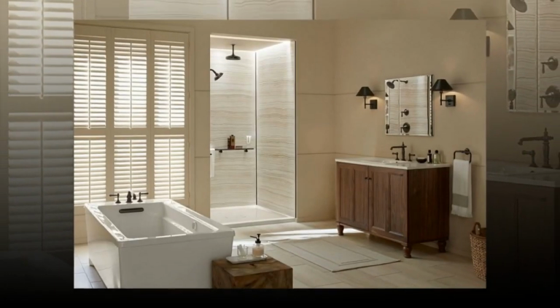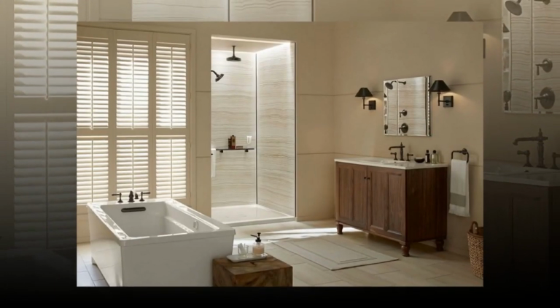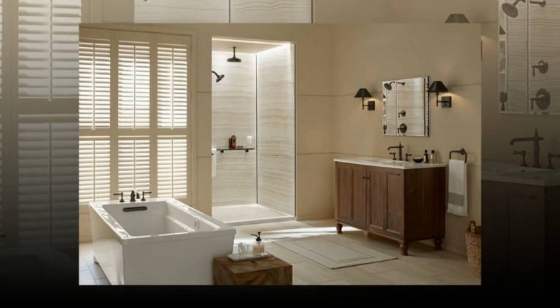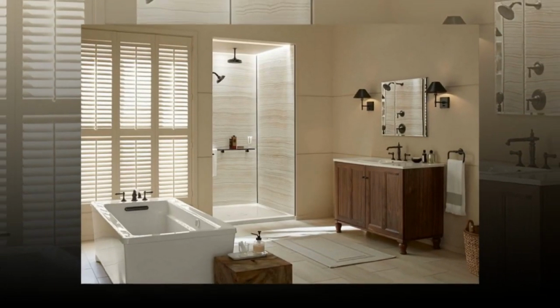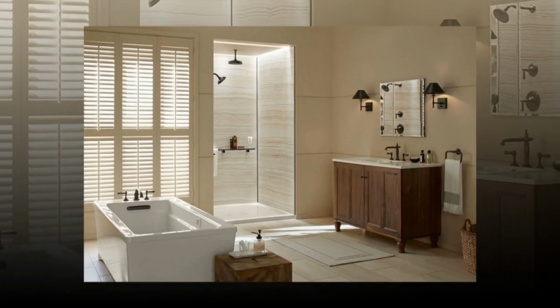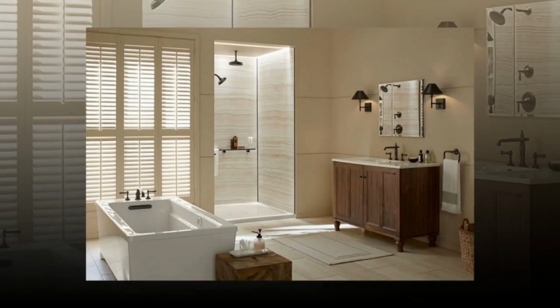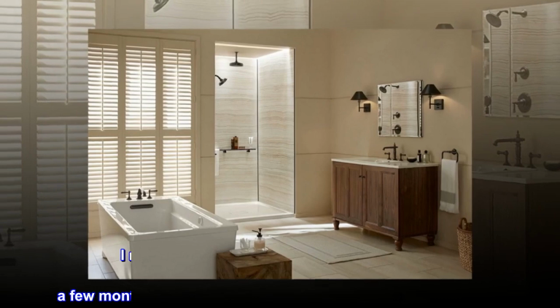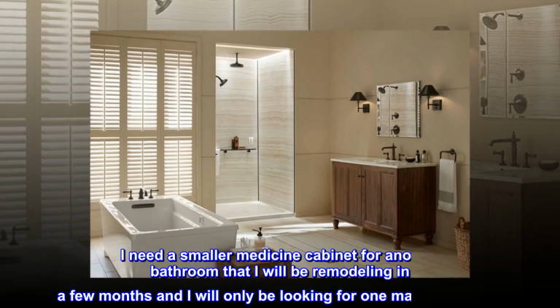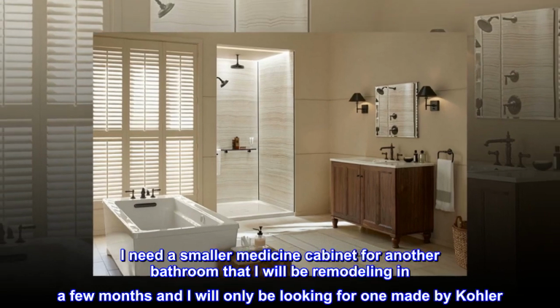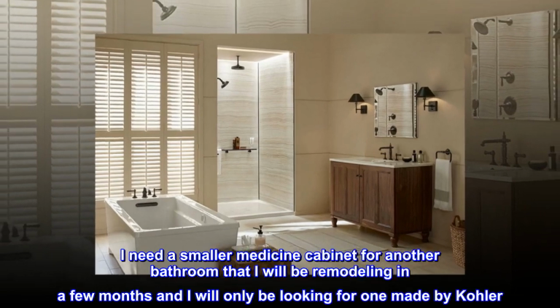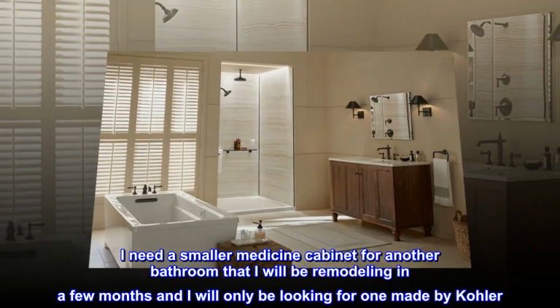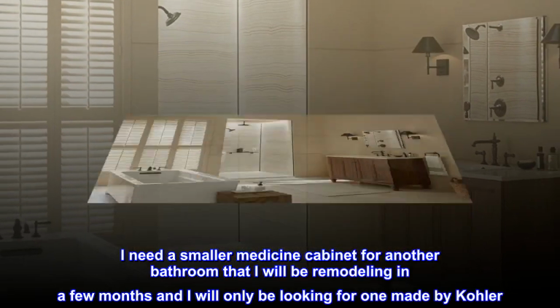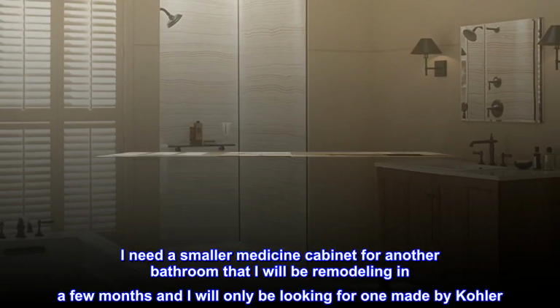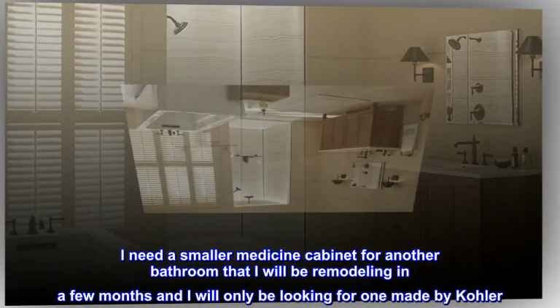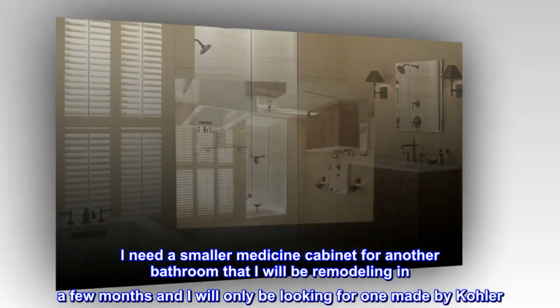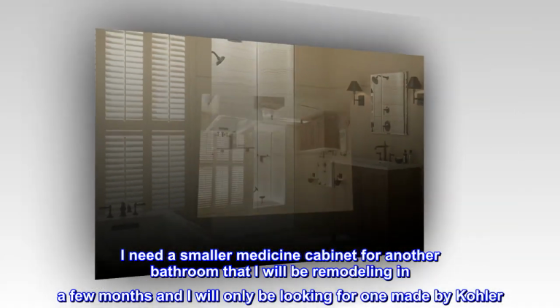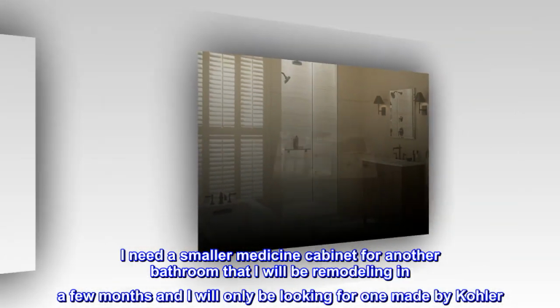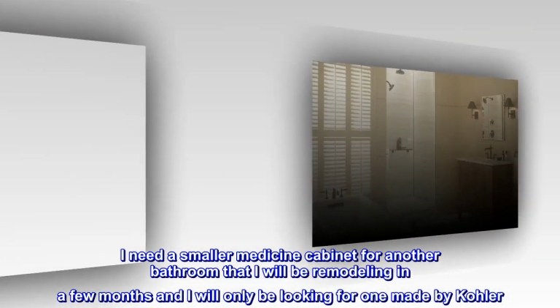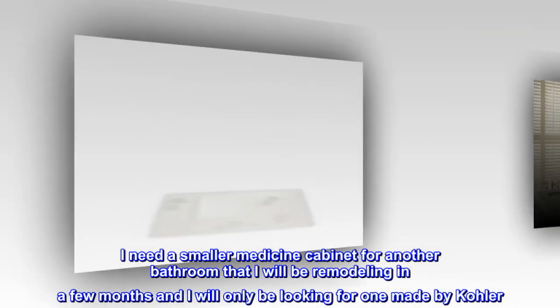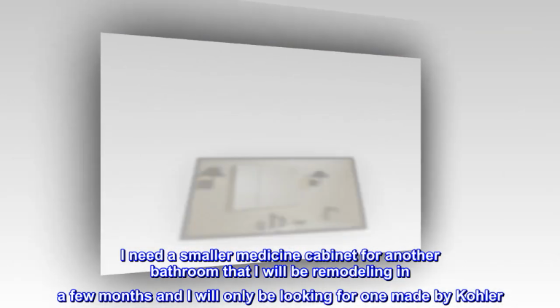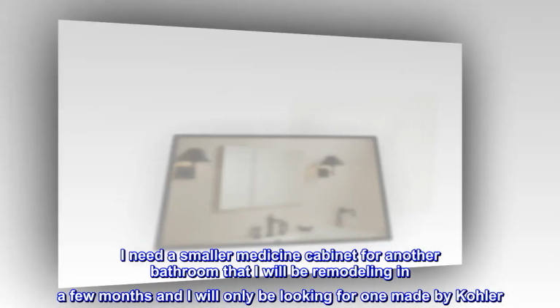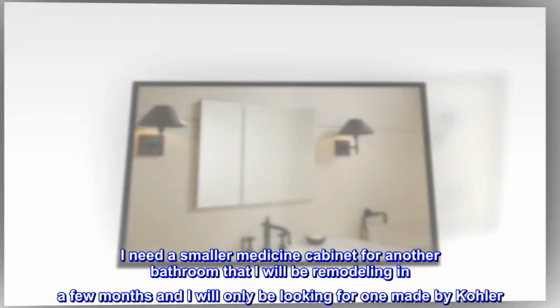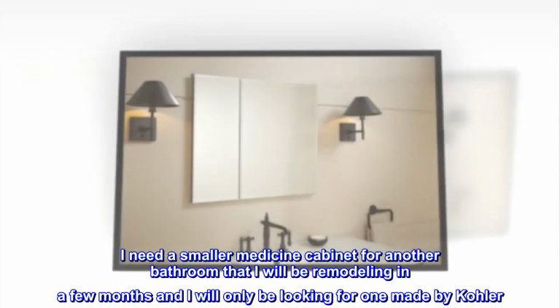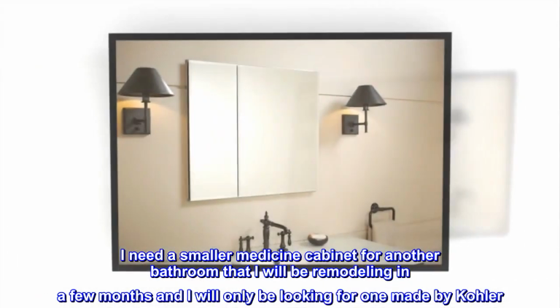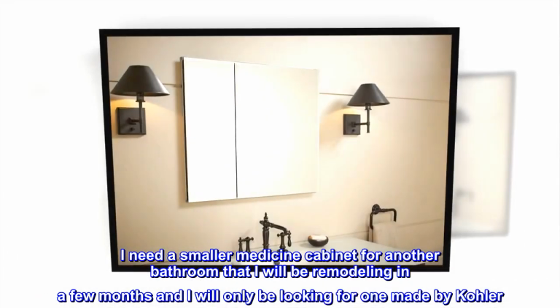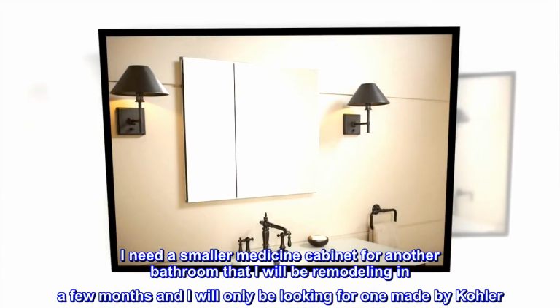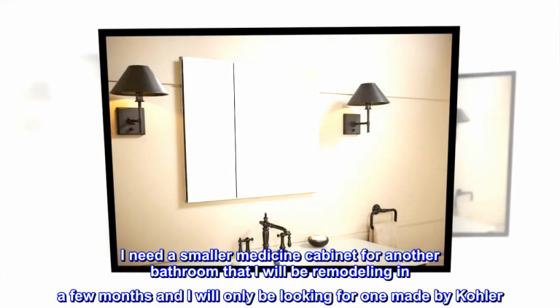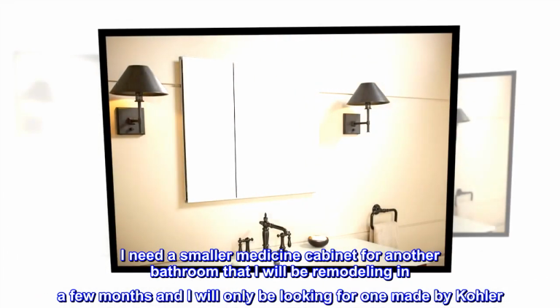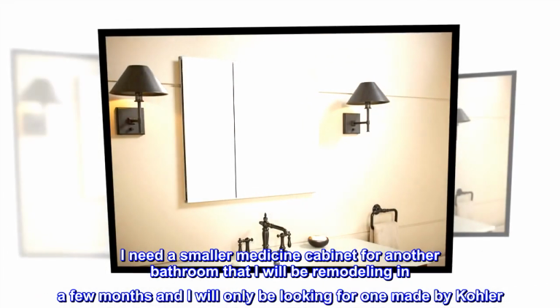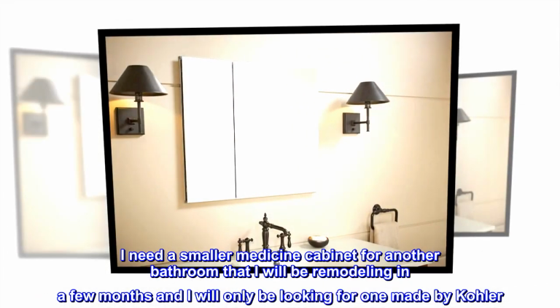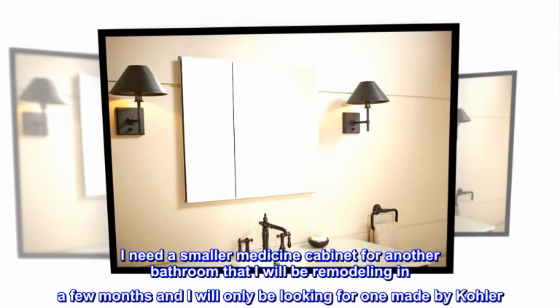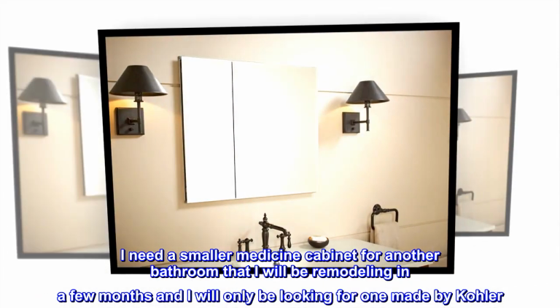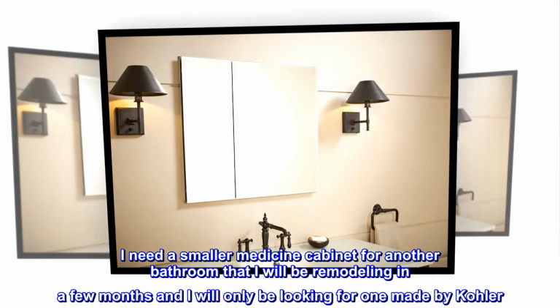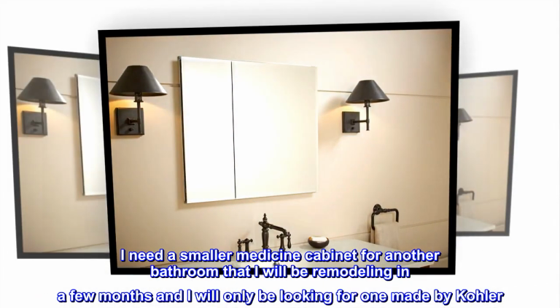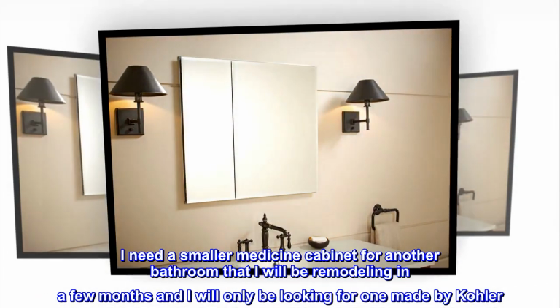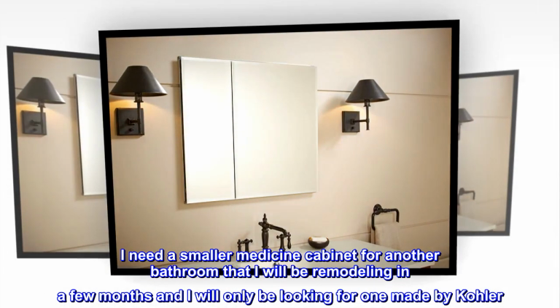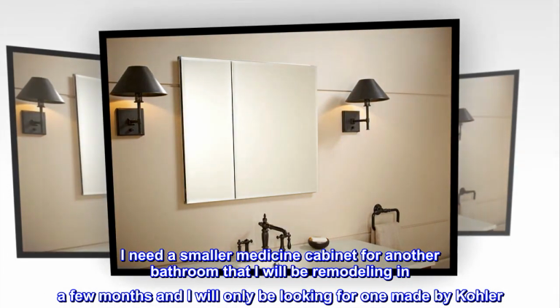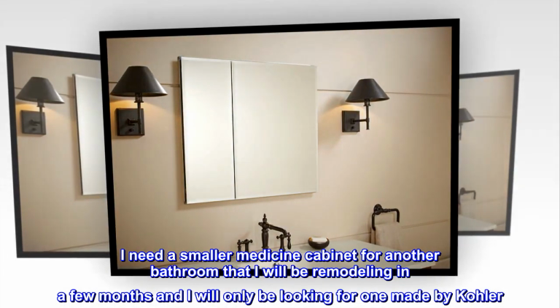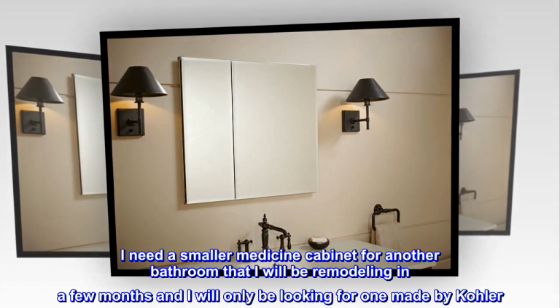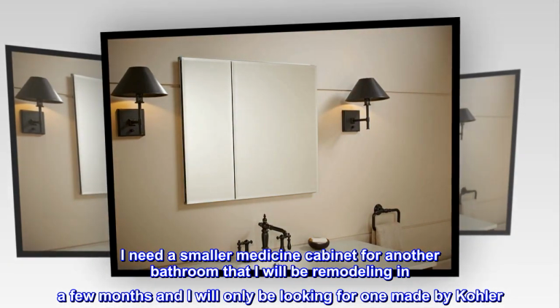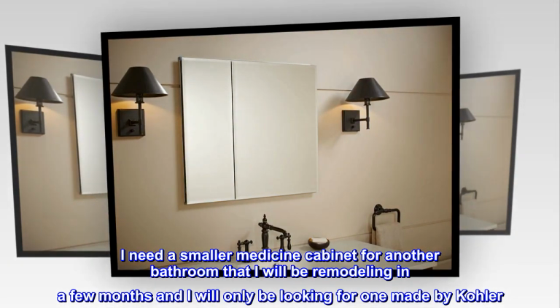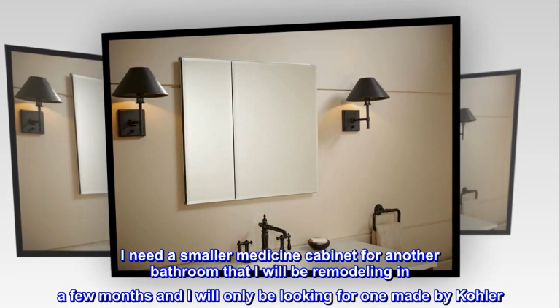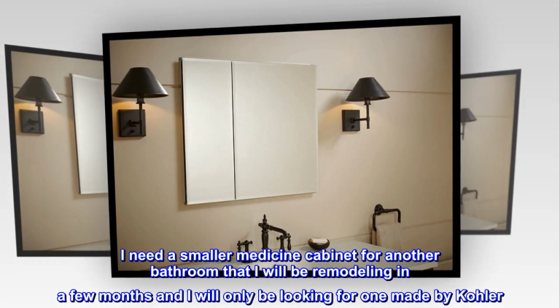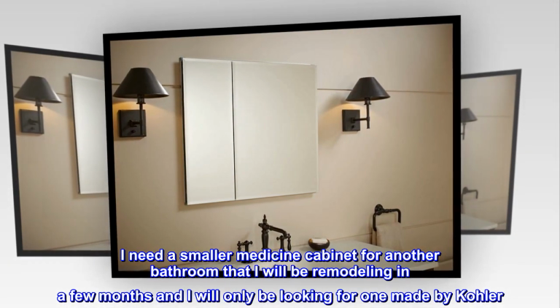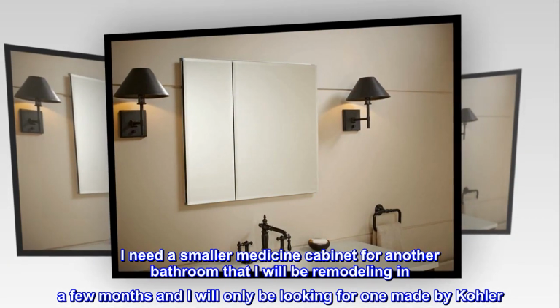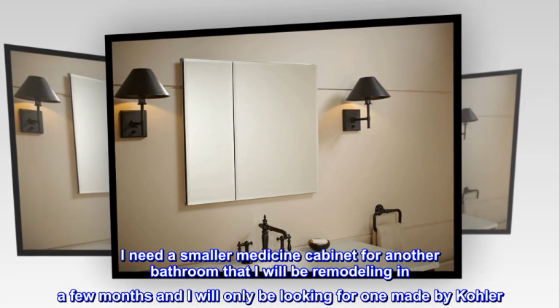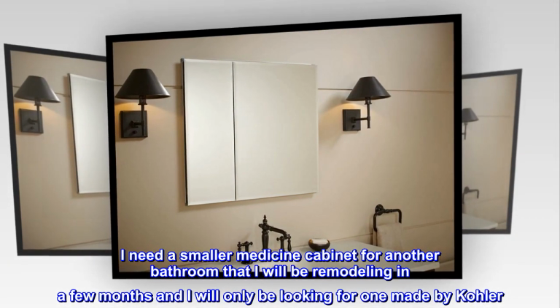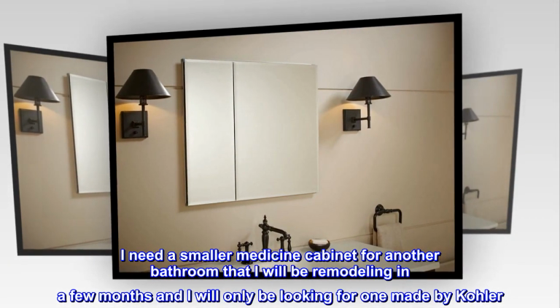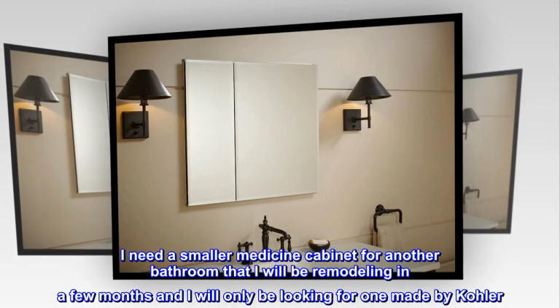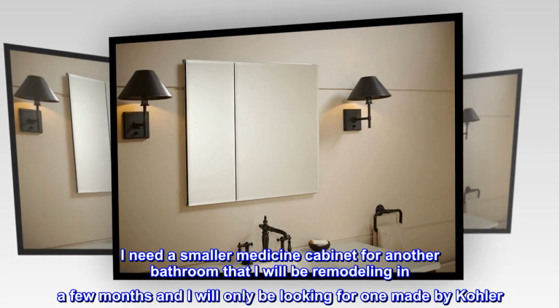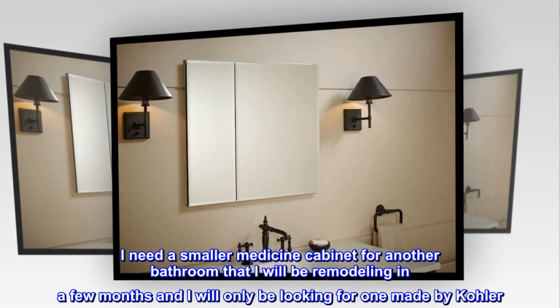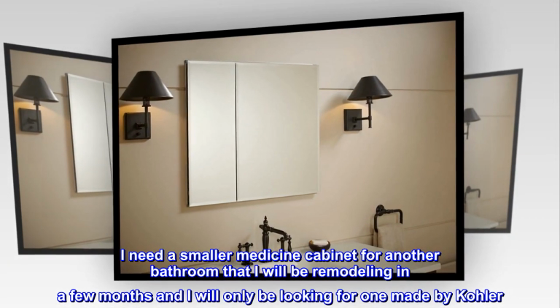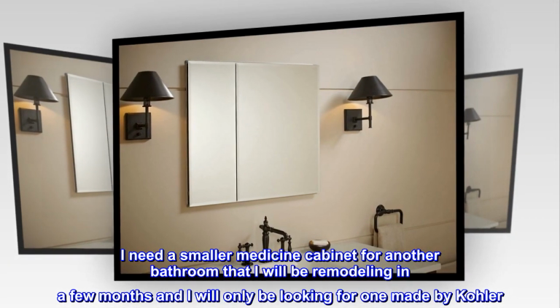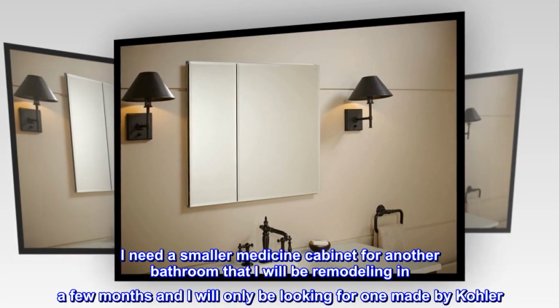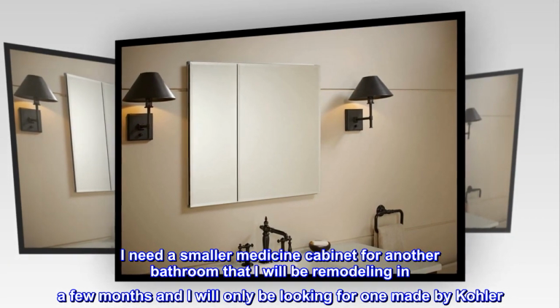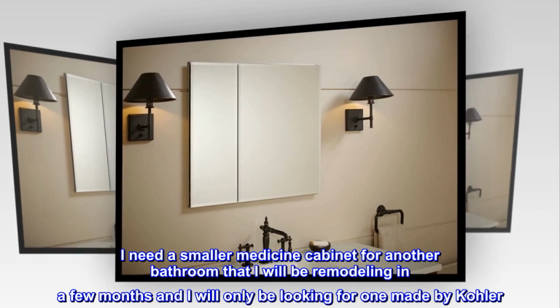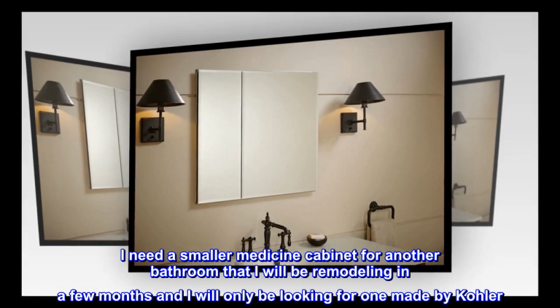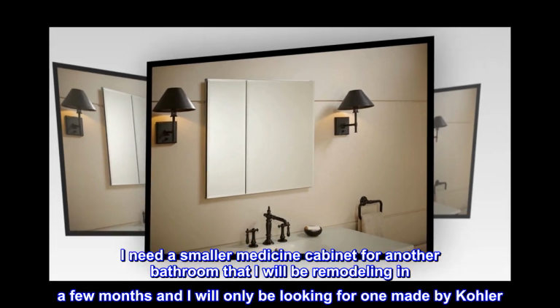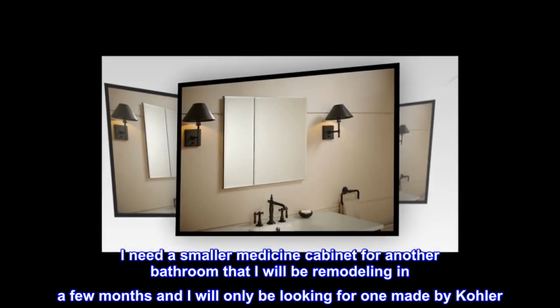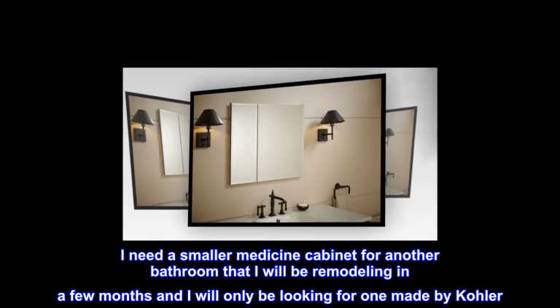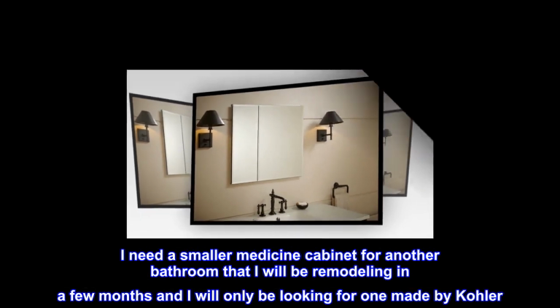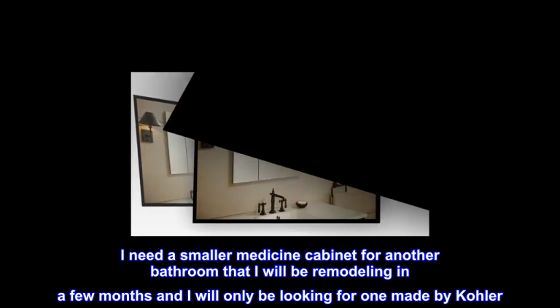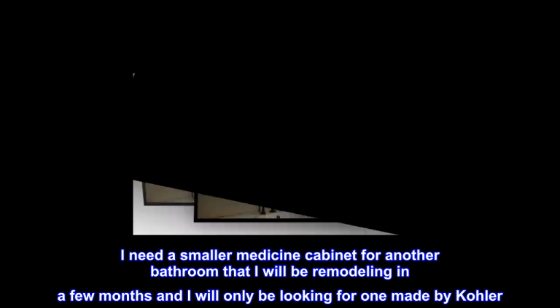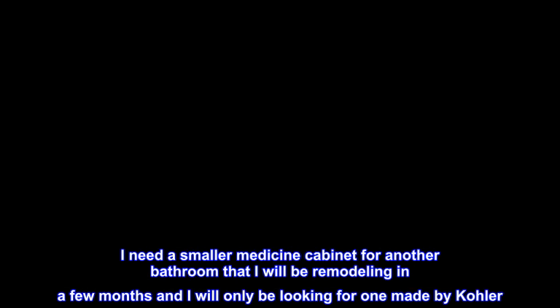I need a smaller medicine cabinet for another bathroom that I'll be remodeling in a few months, and I will only be looking for one made by Kohler.